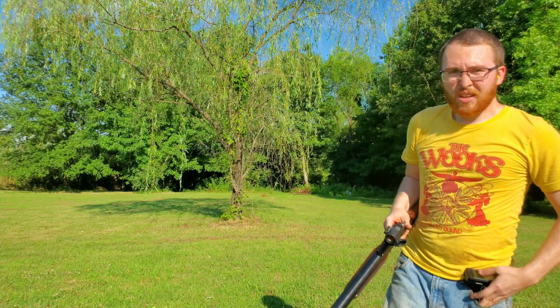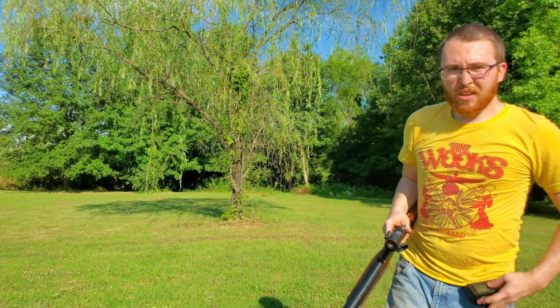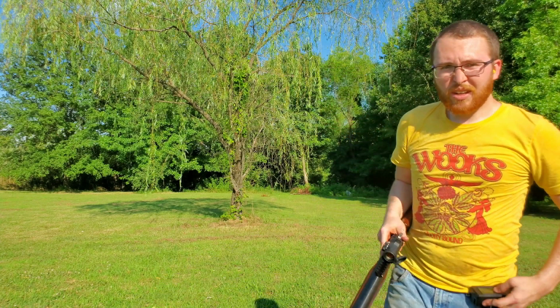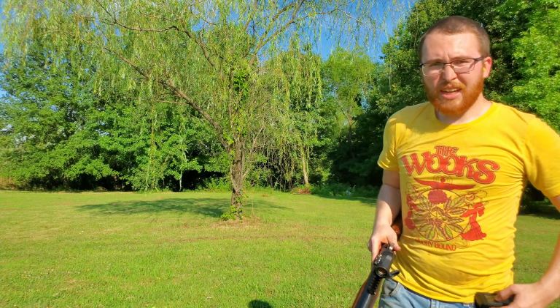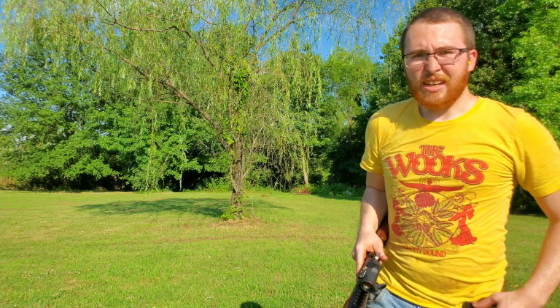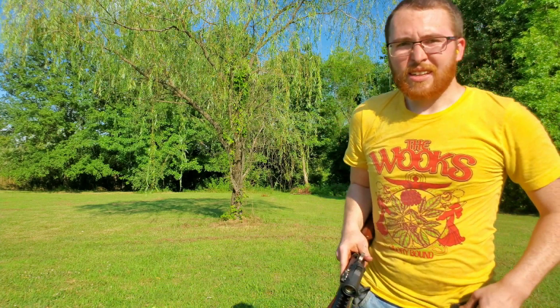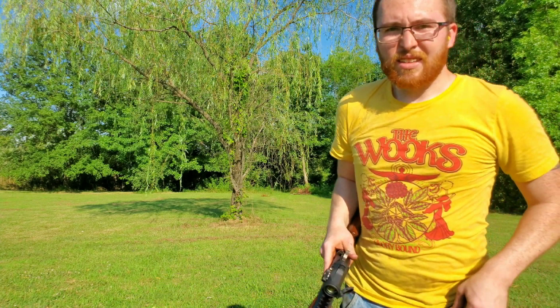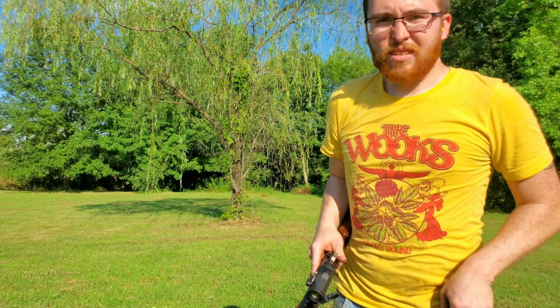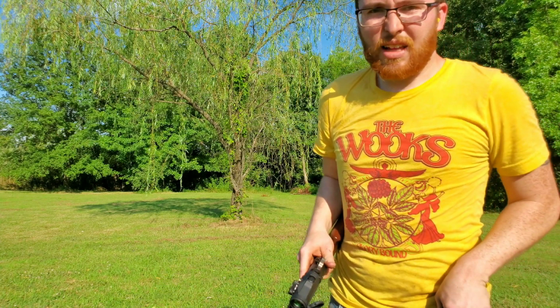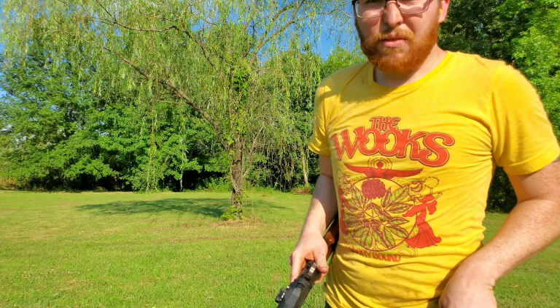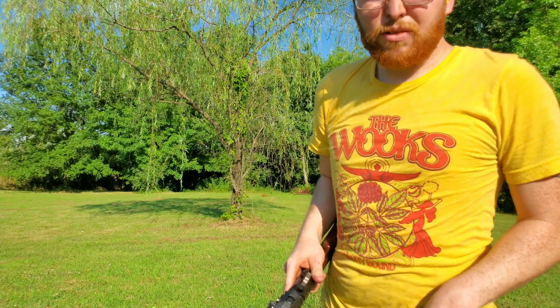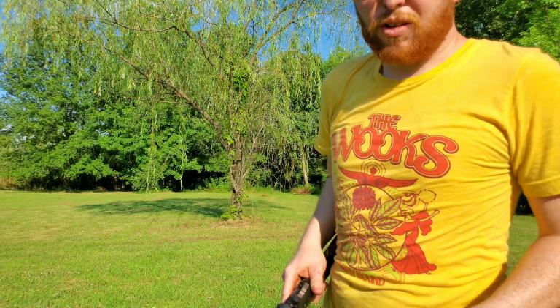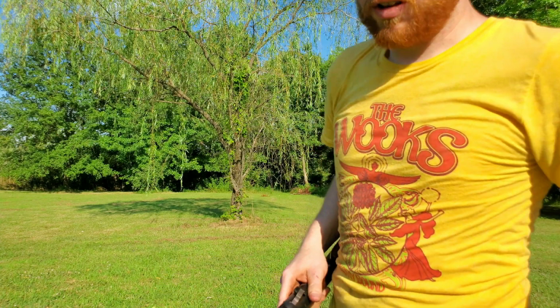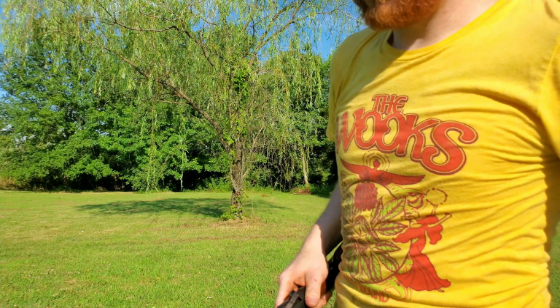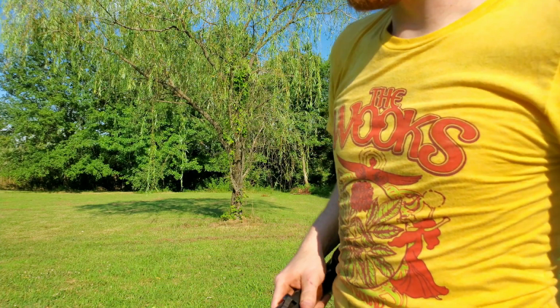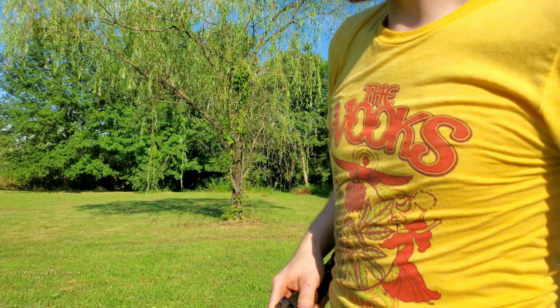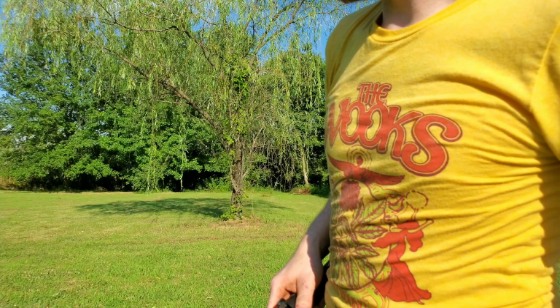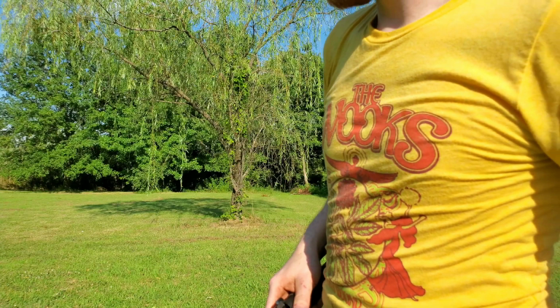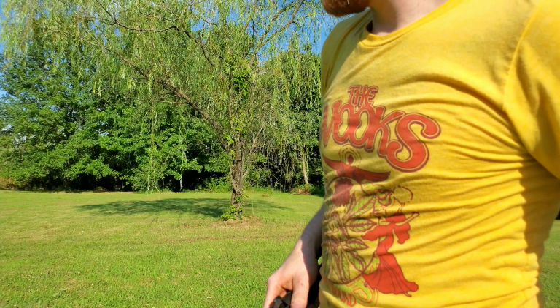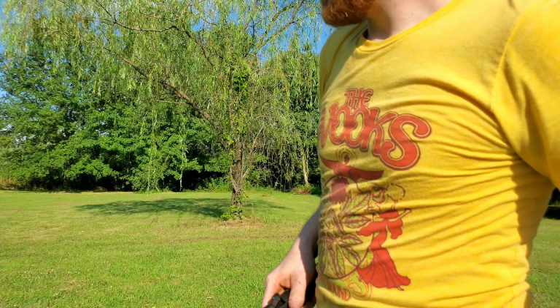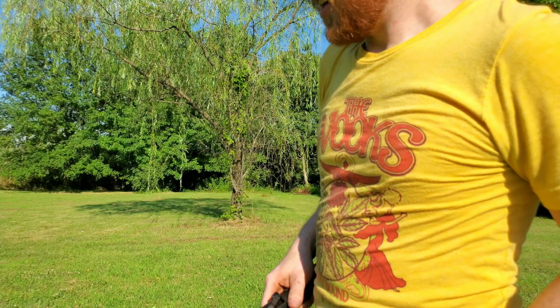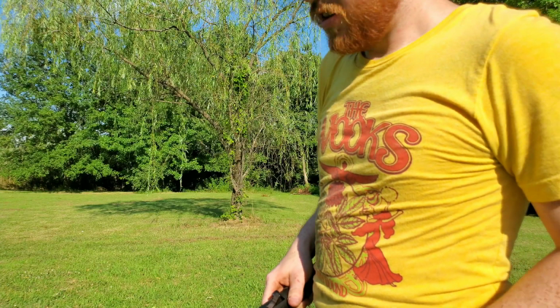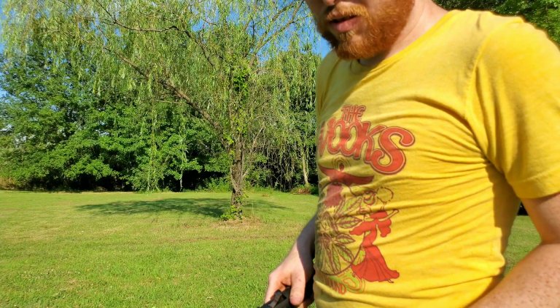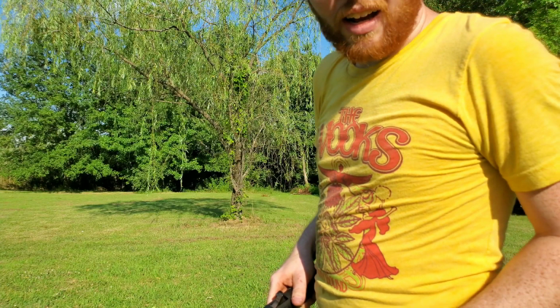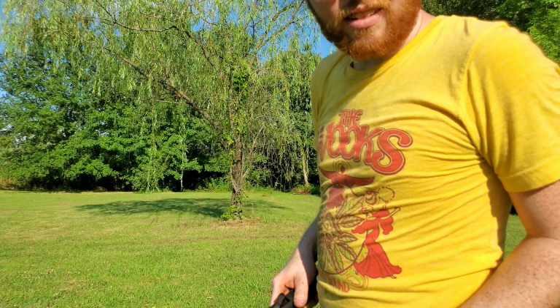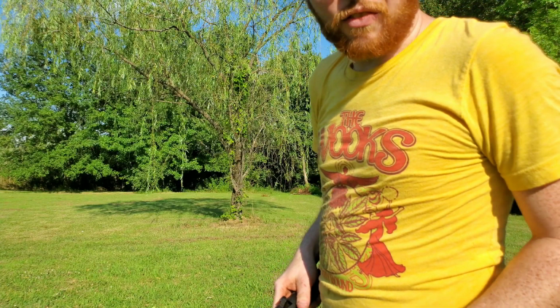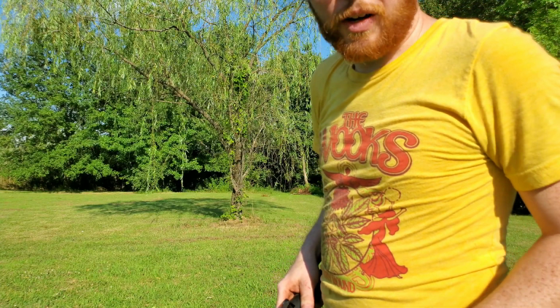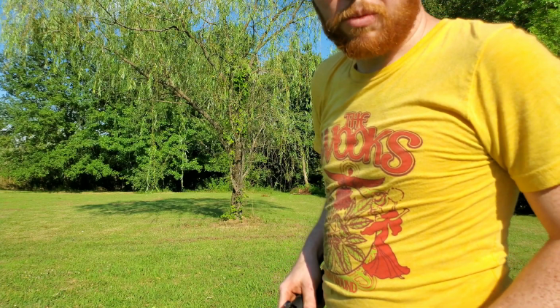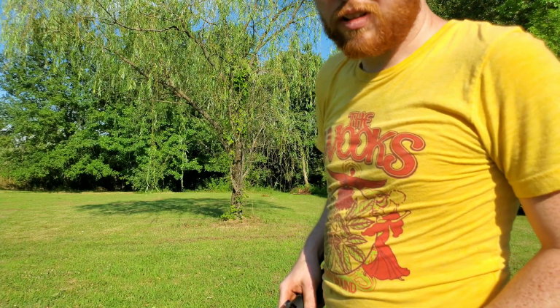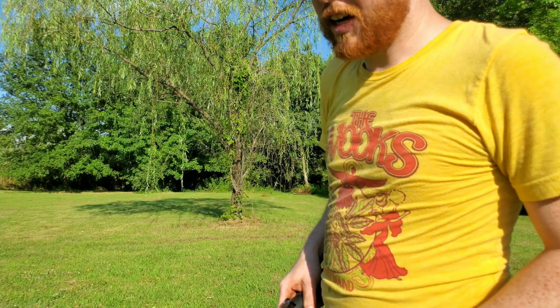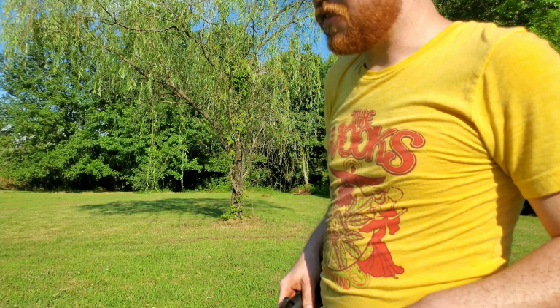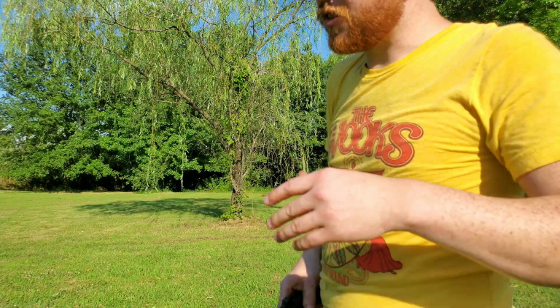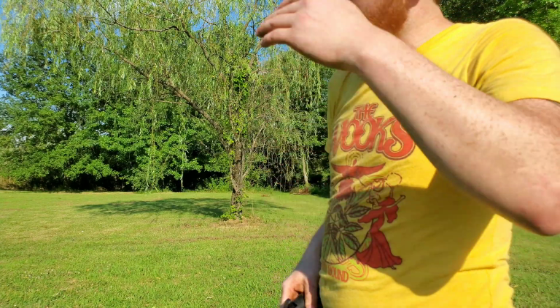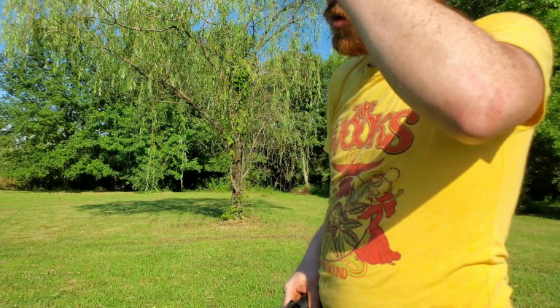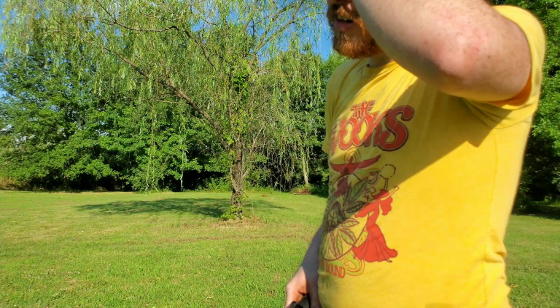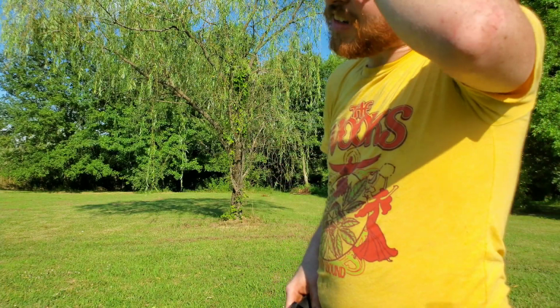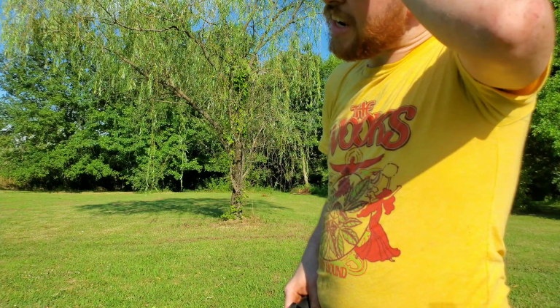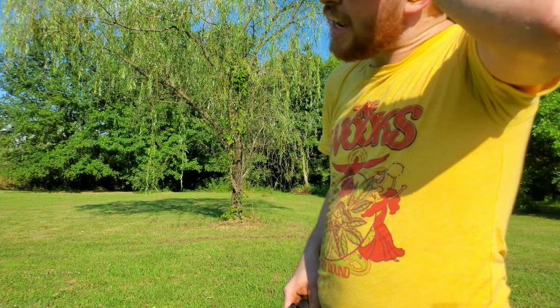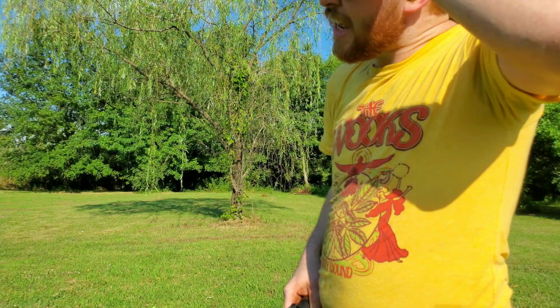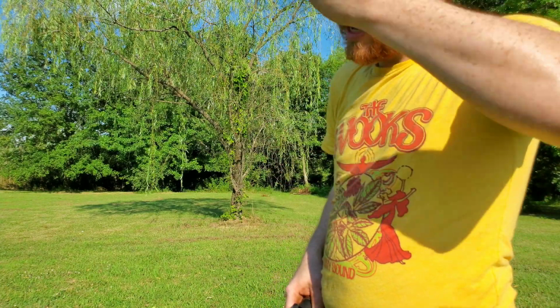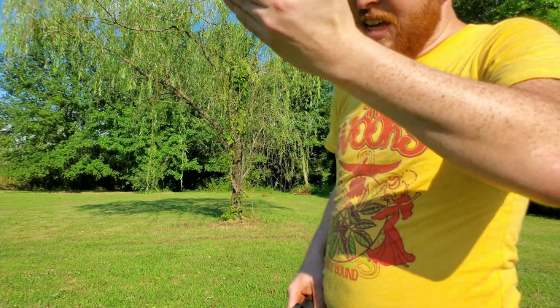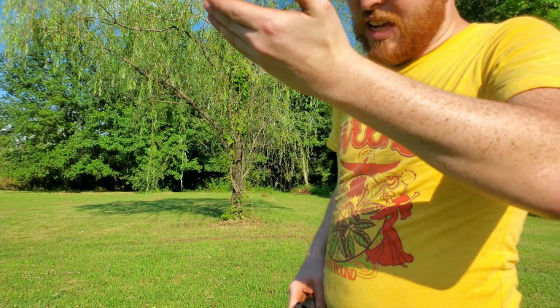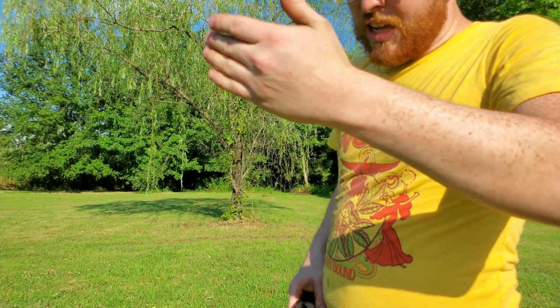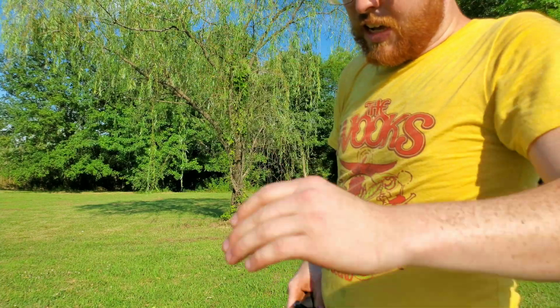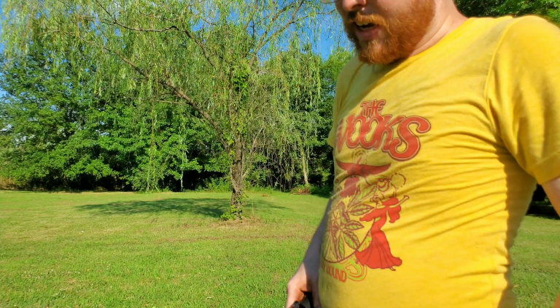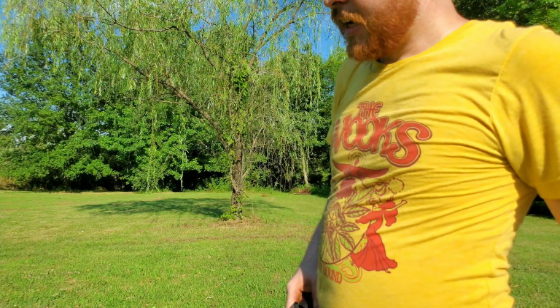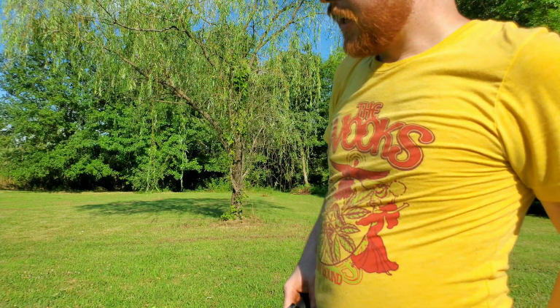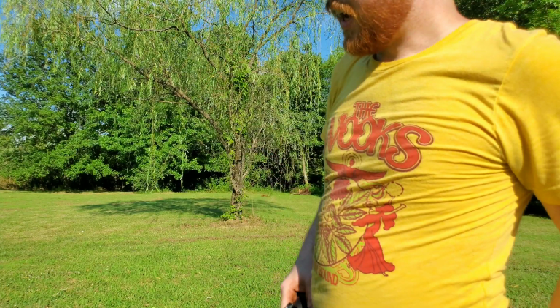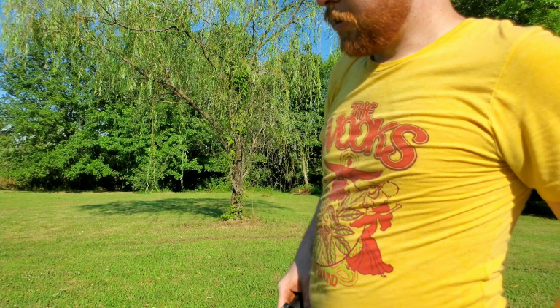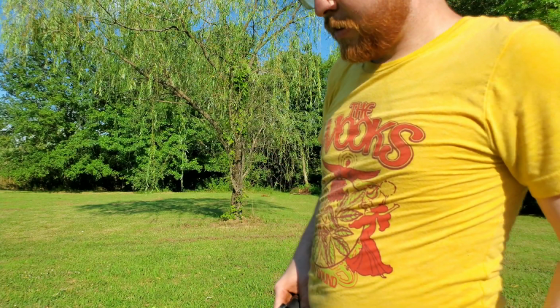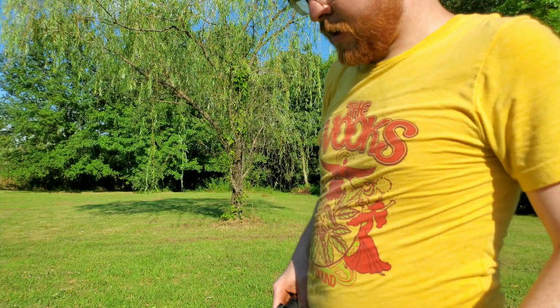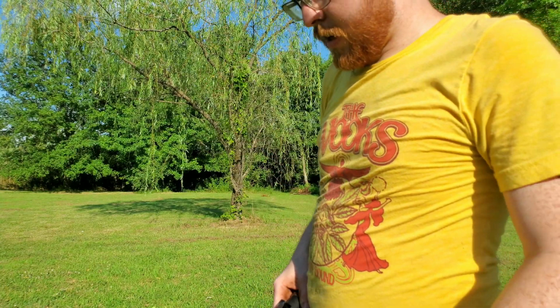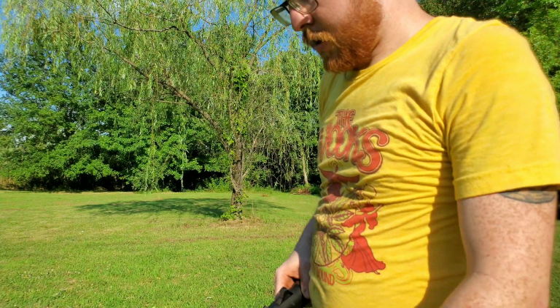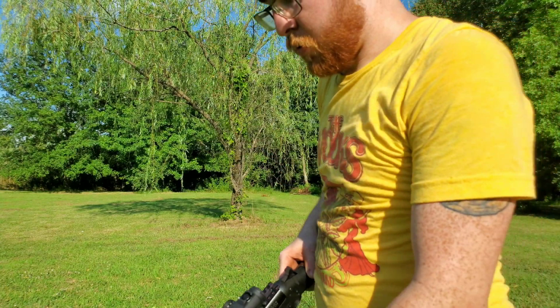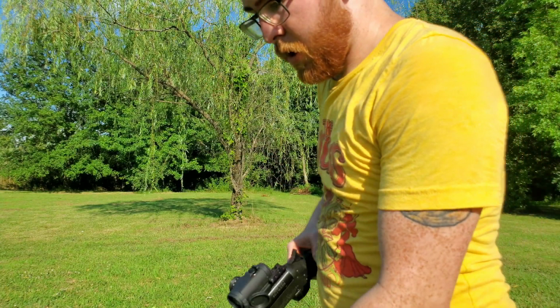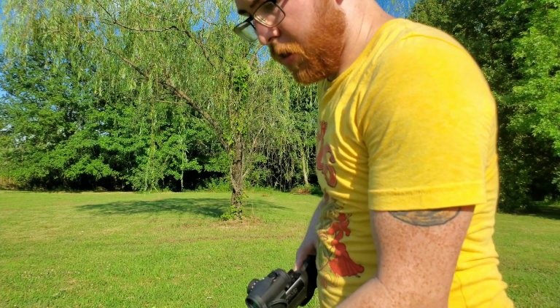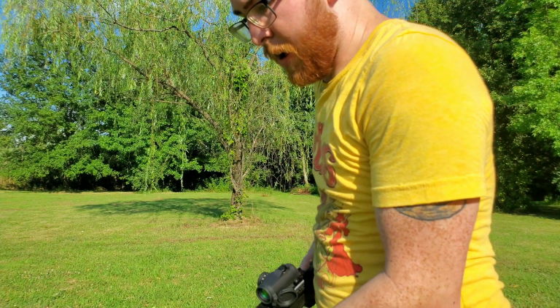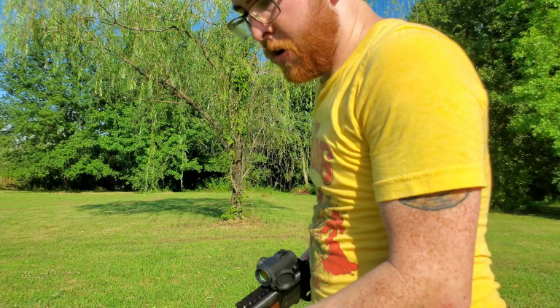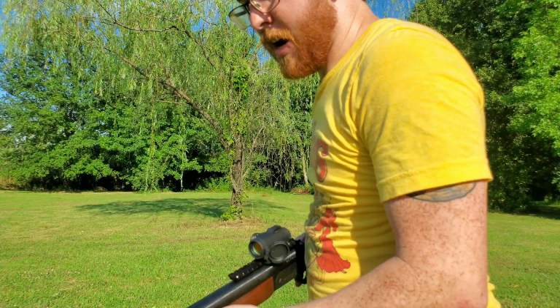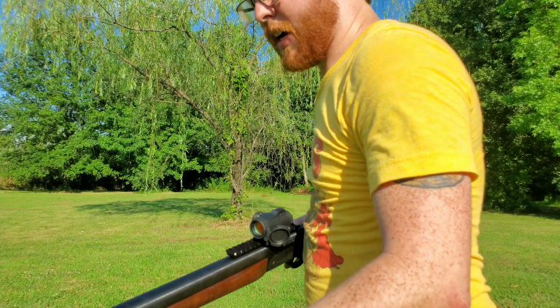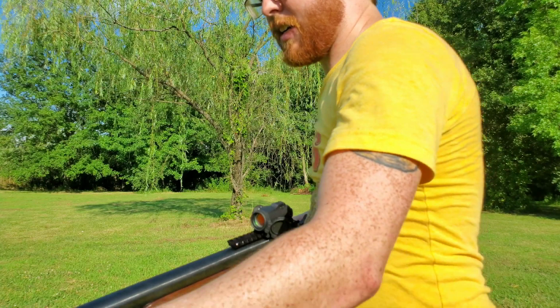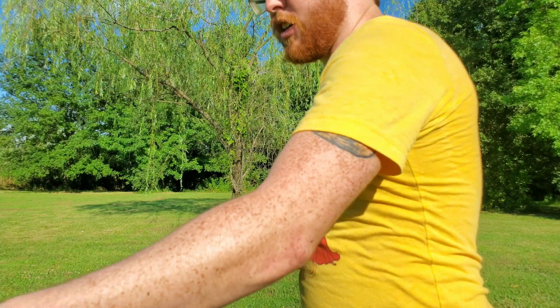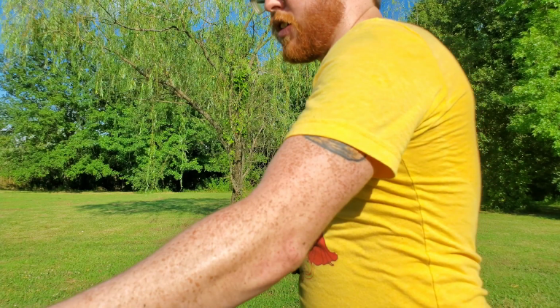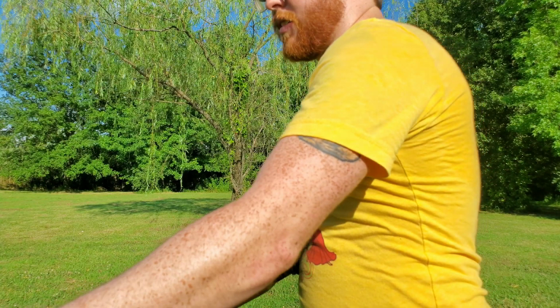So that one is only doing 2,000 feet per second for some reason. That was one of the lighter neck tensions.